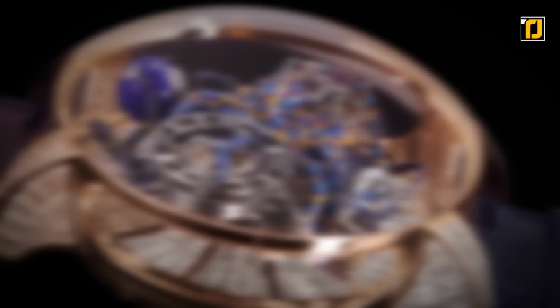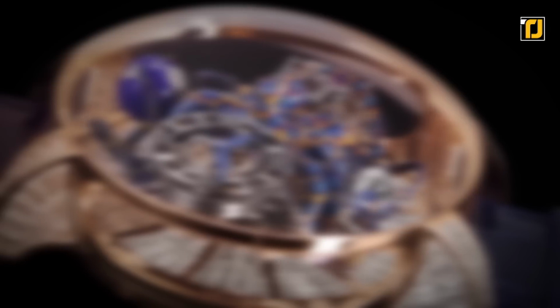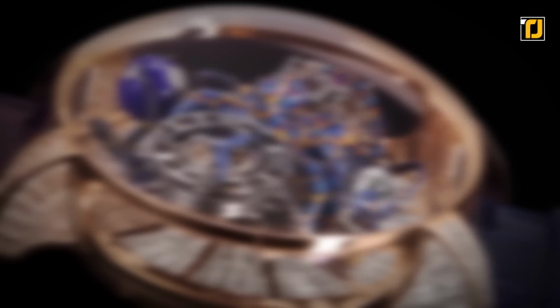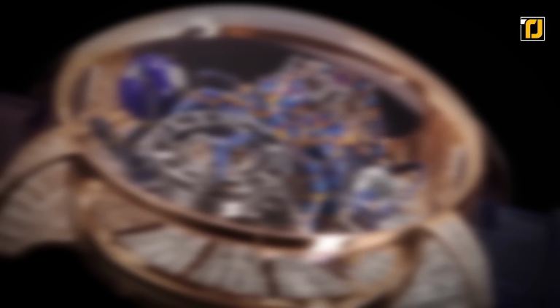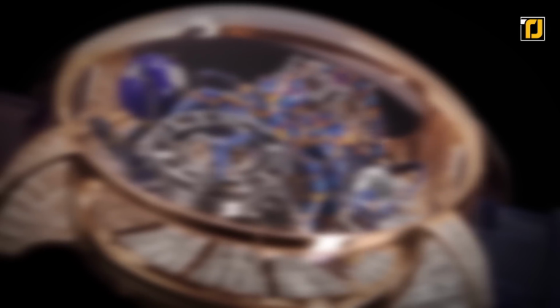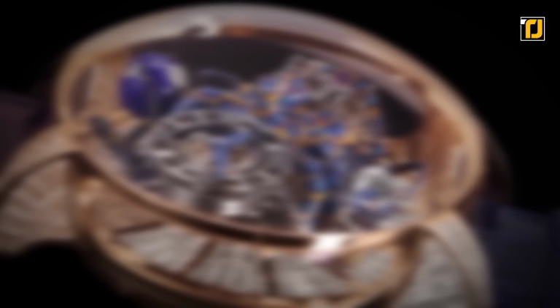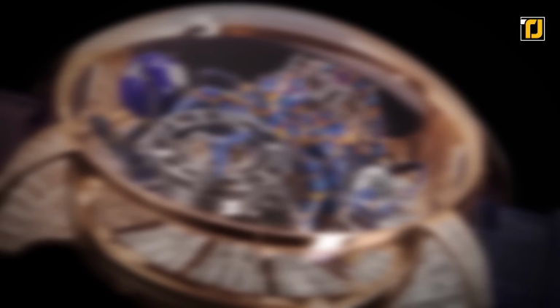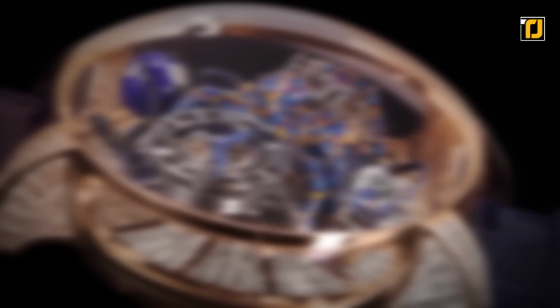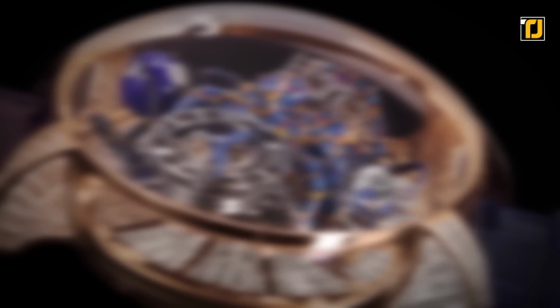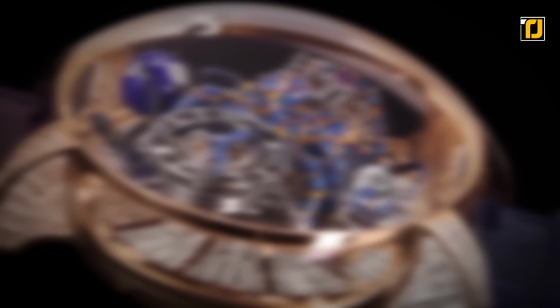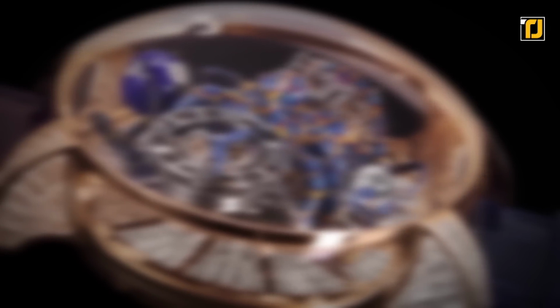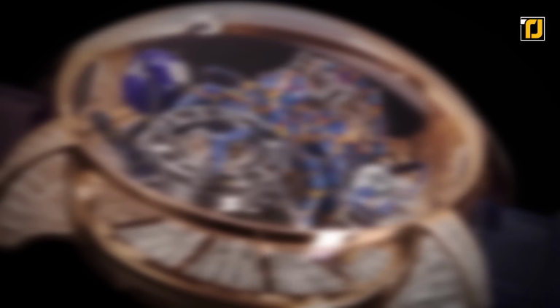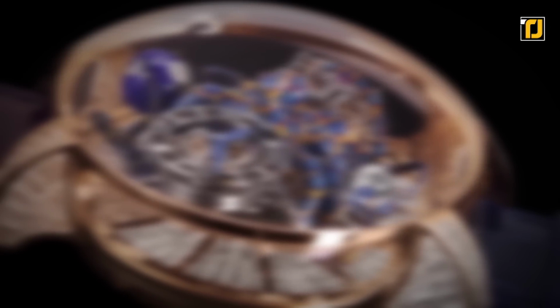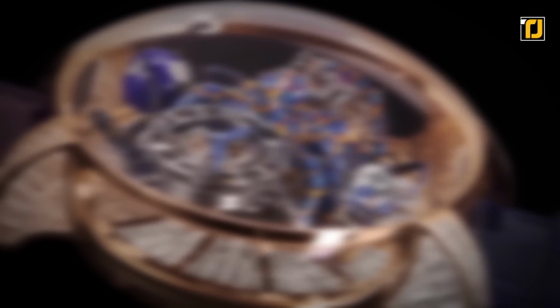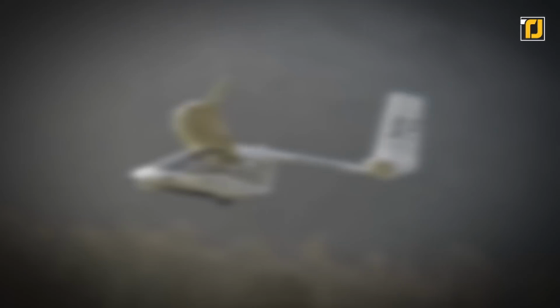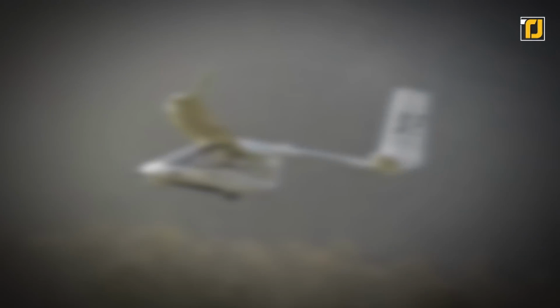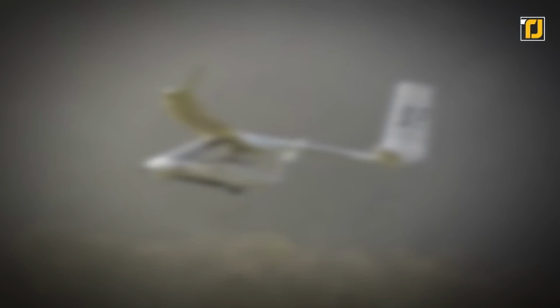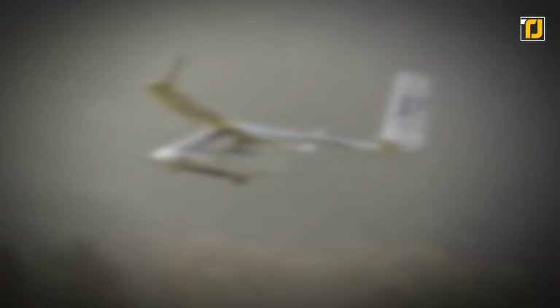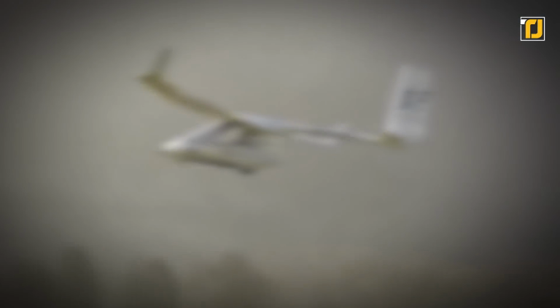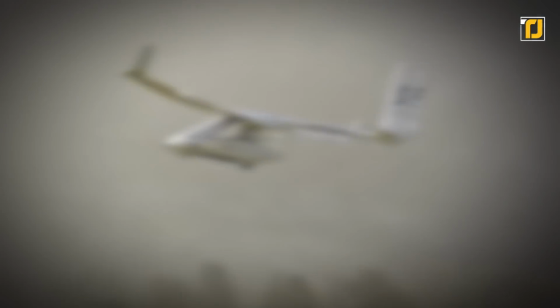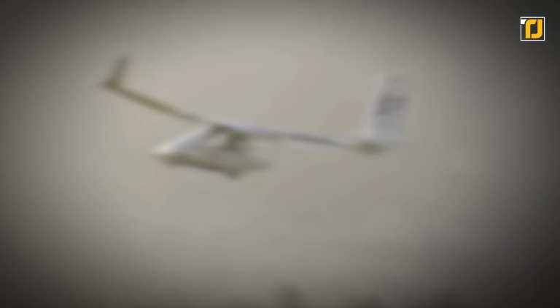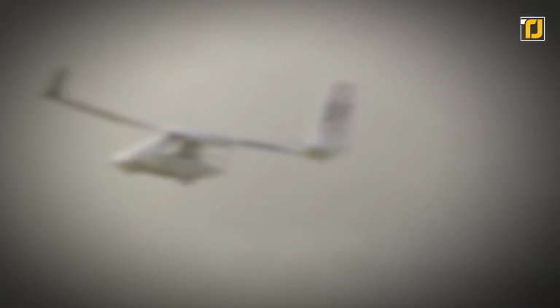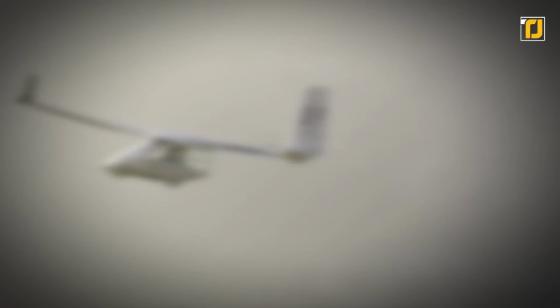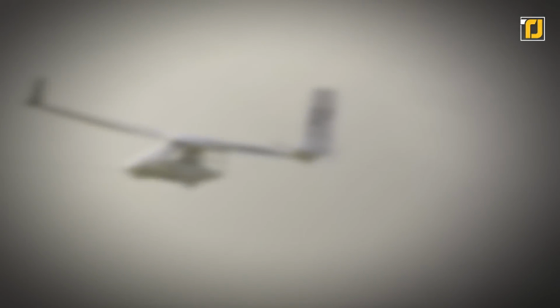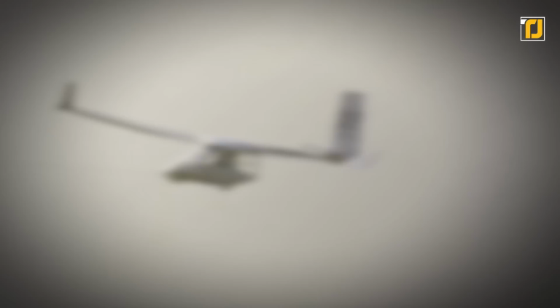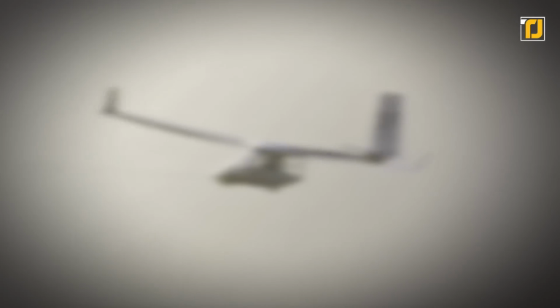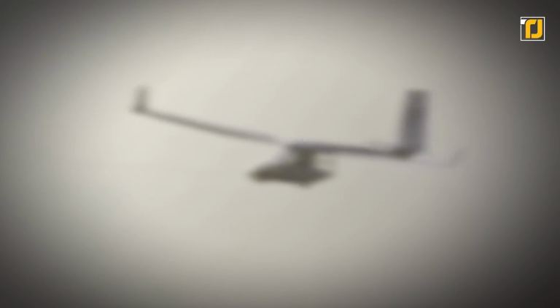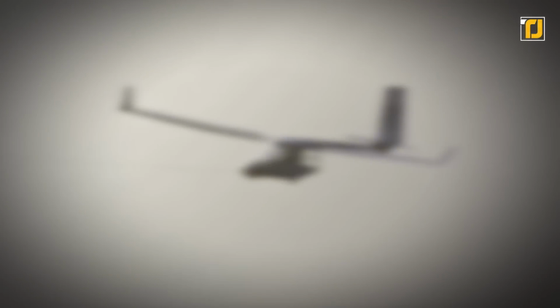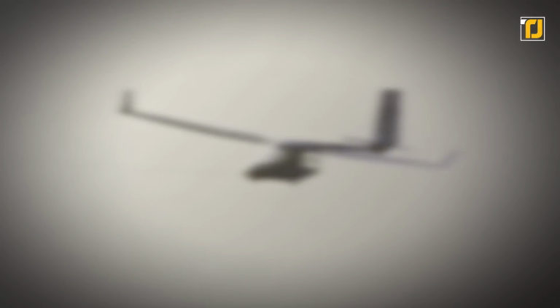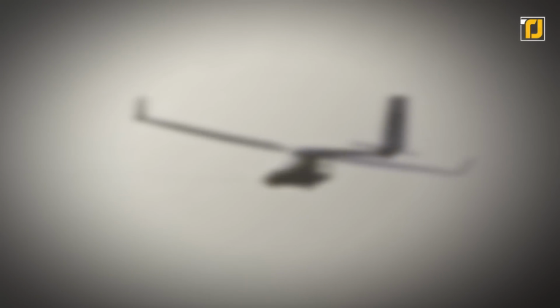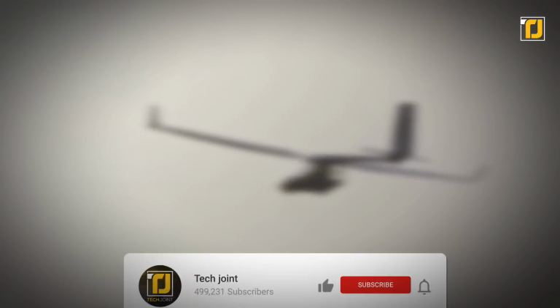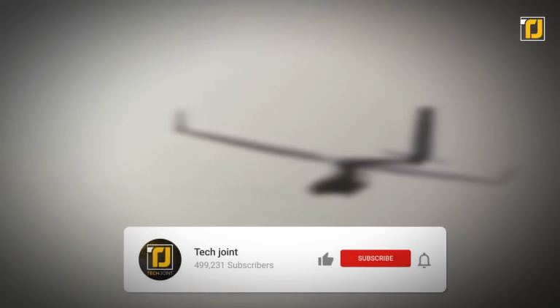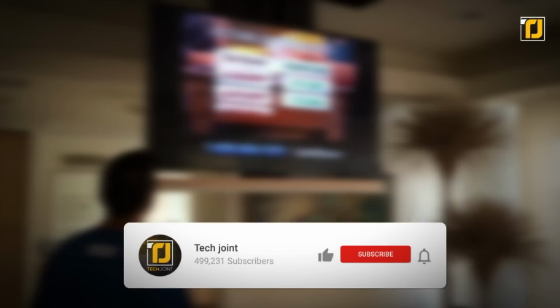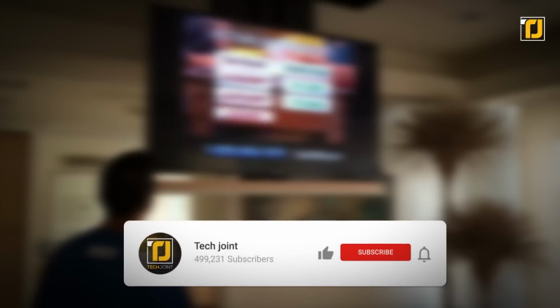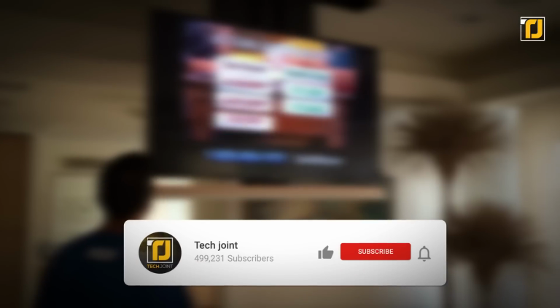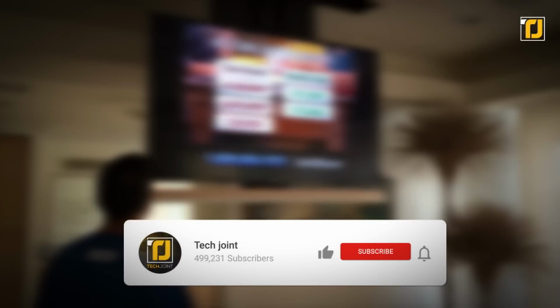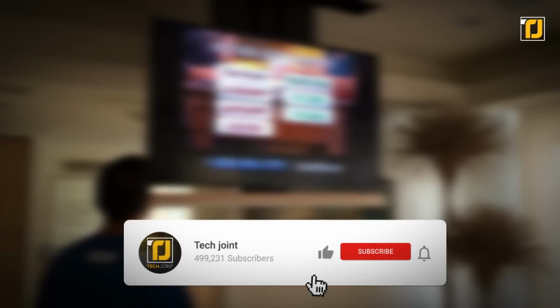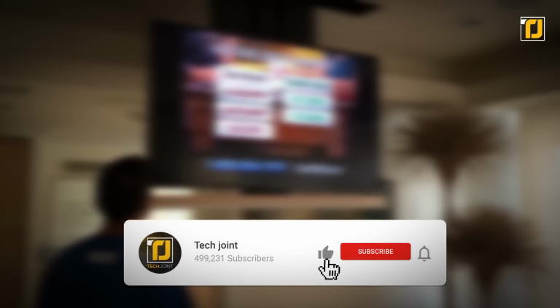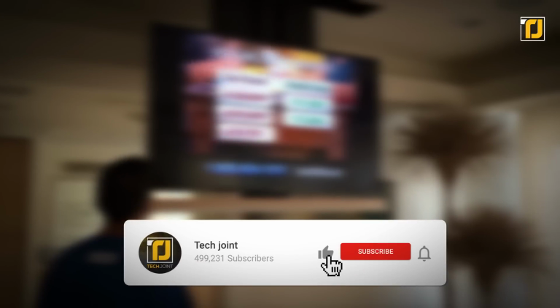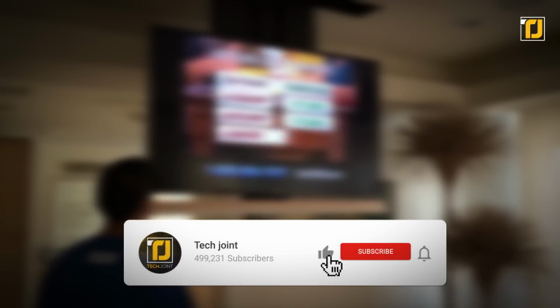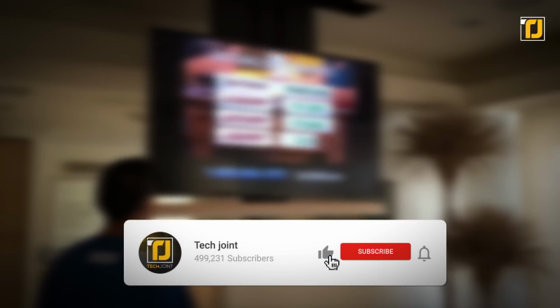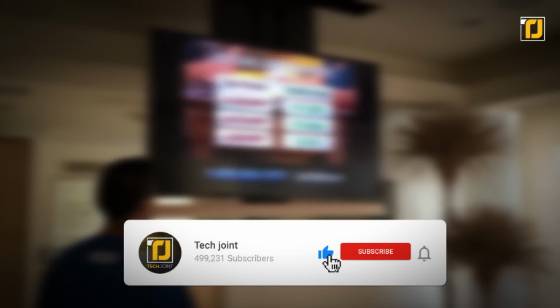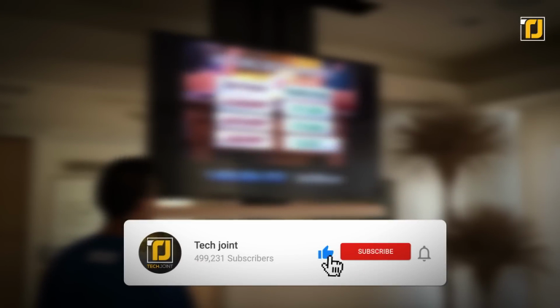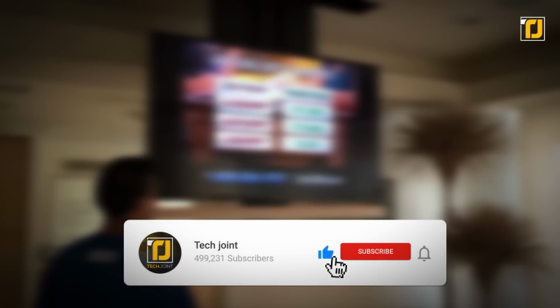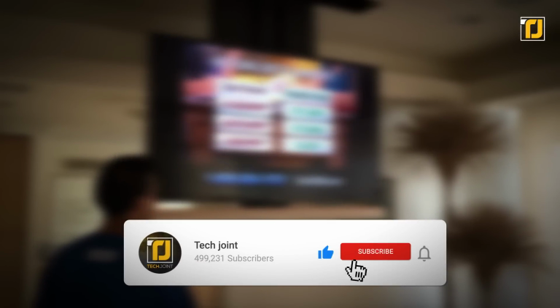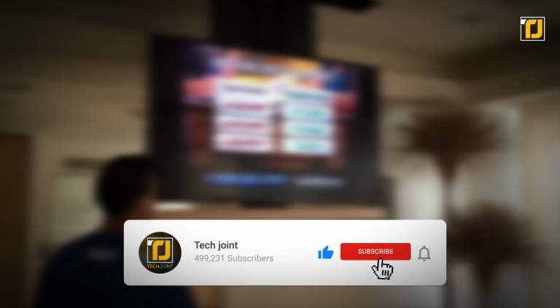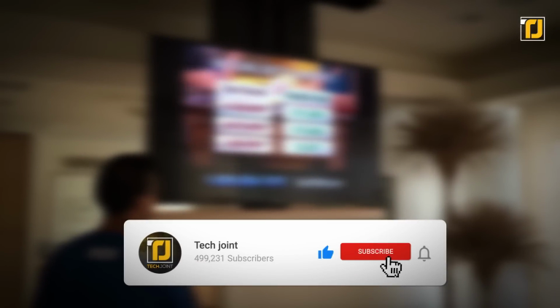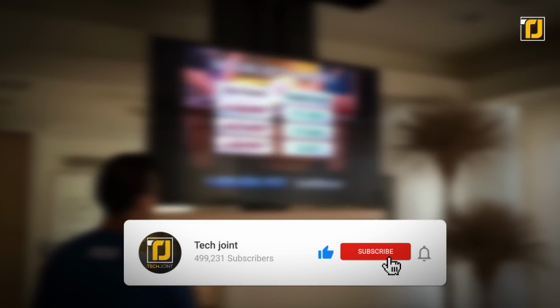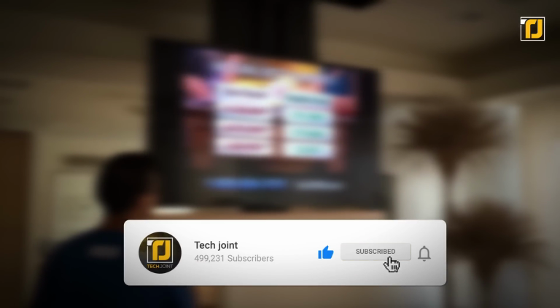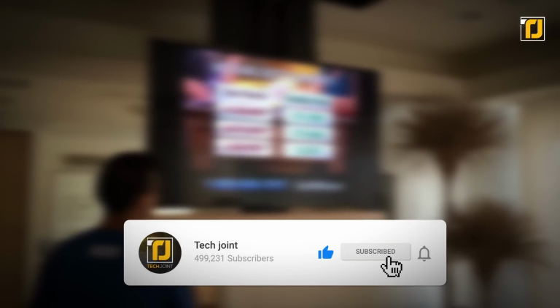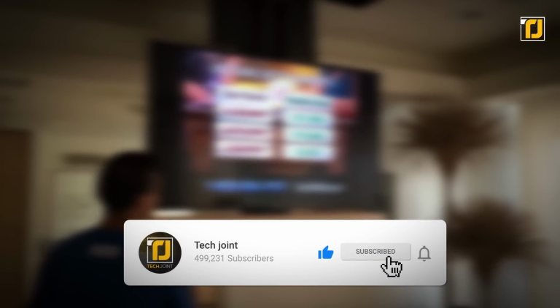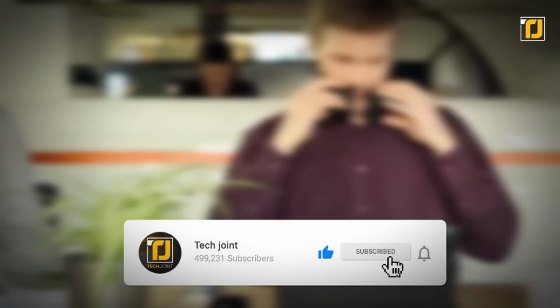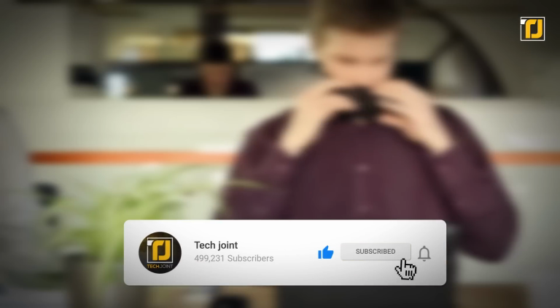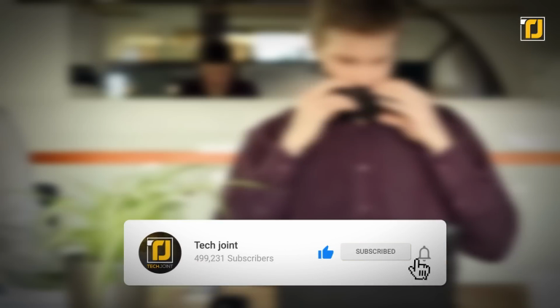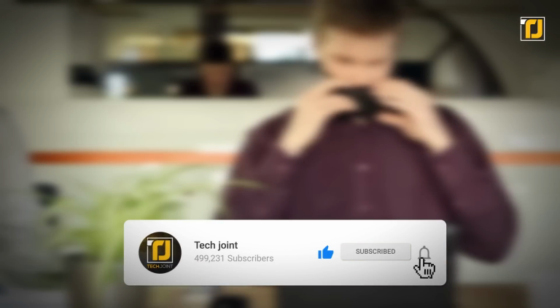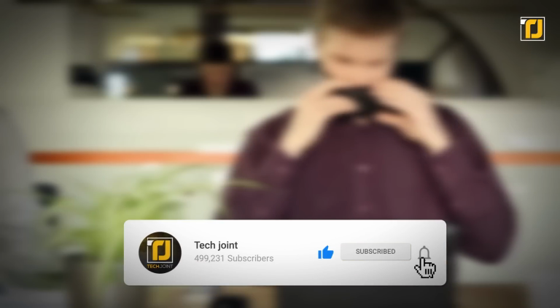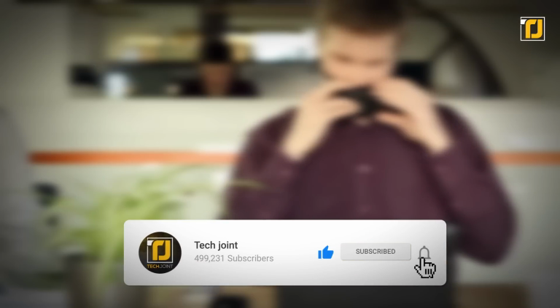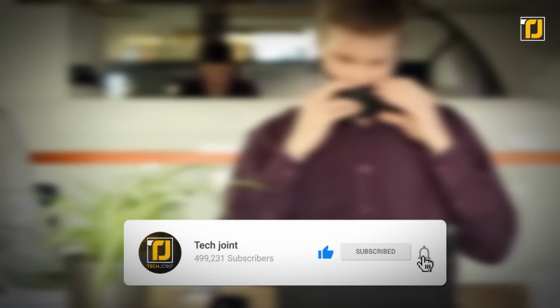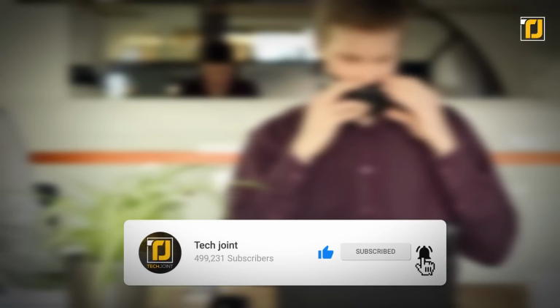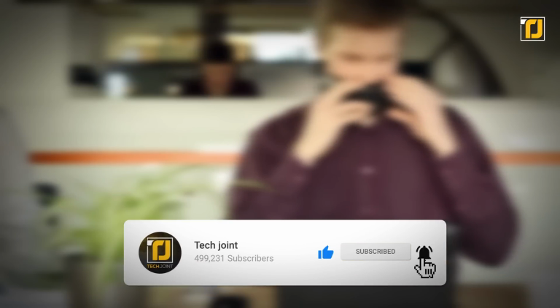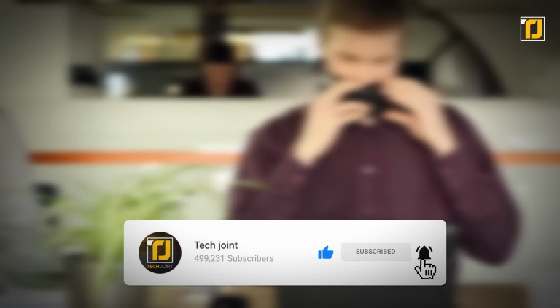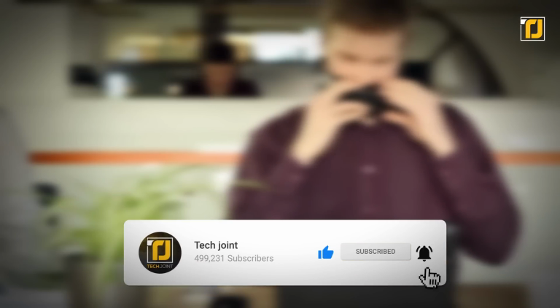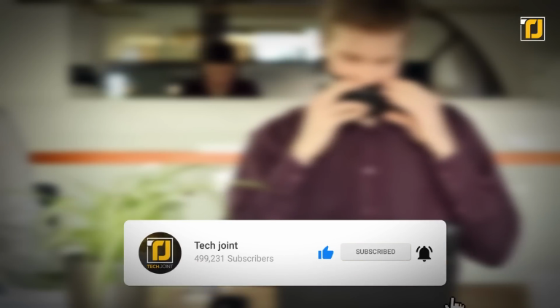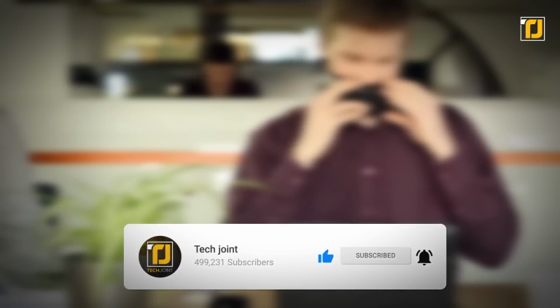Comment down below which of these inventions impressed you the most. Don't forget to like and subscribe to TechJoynt, and we'll see you in the next one.